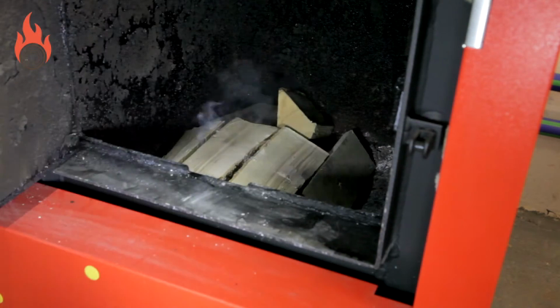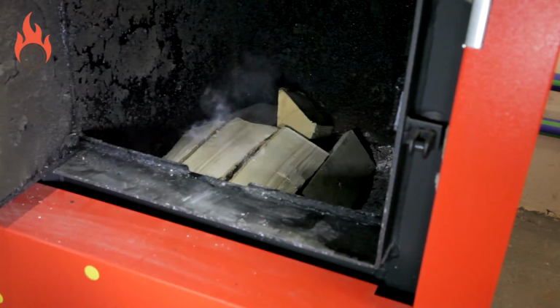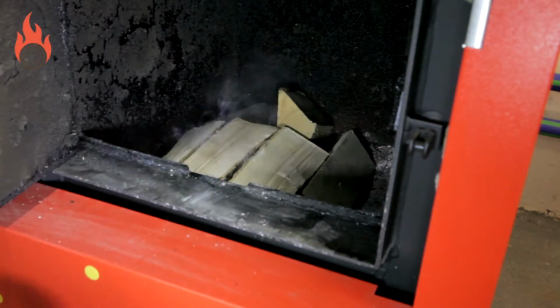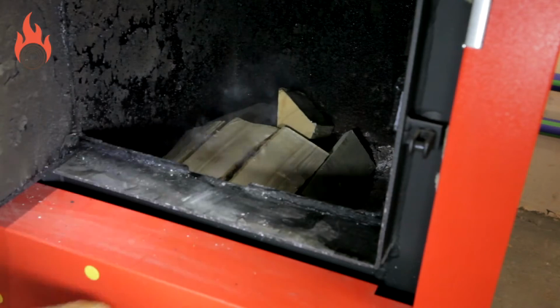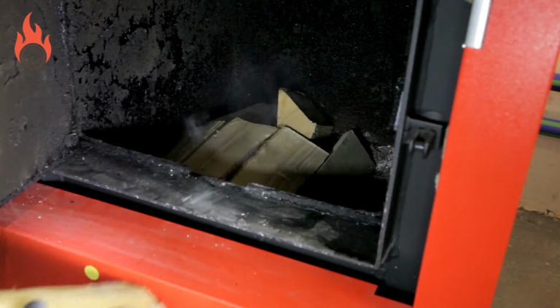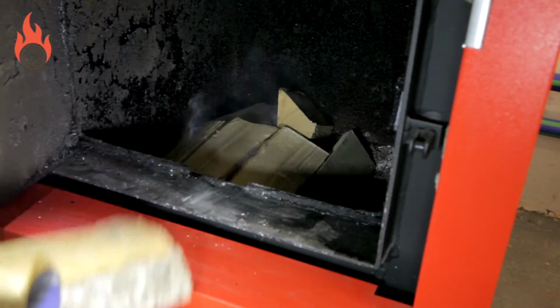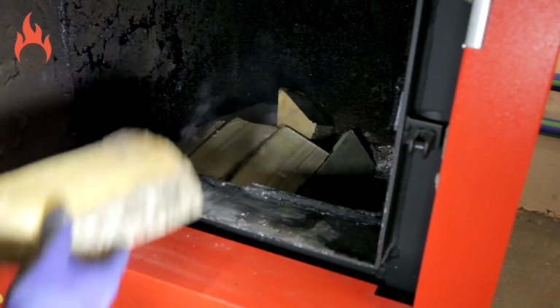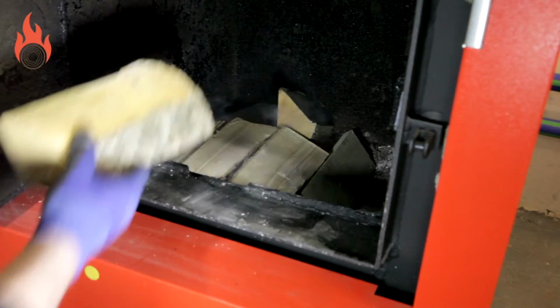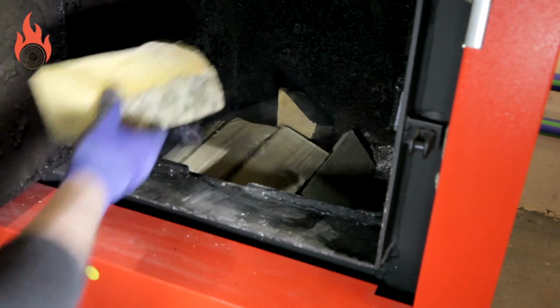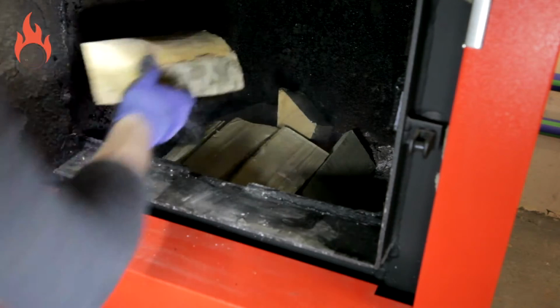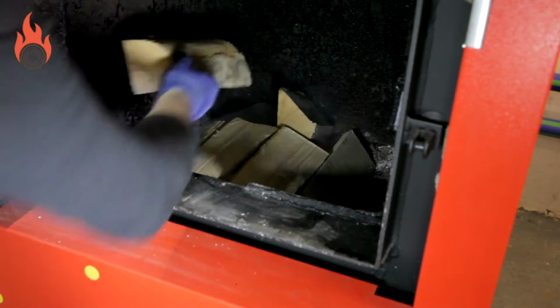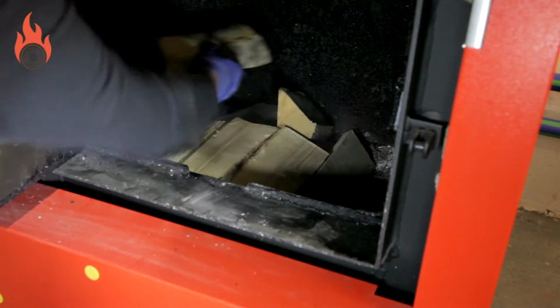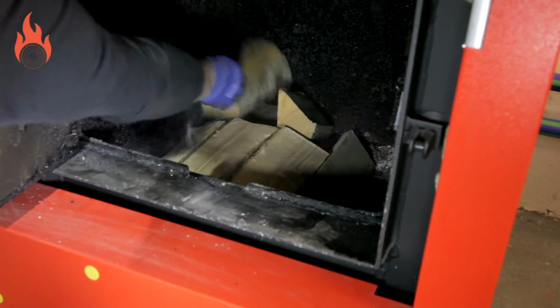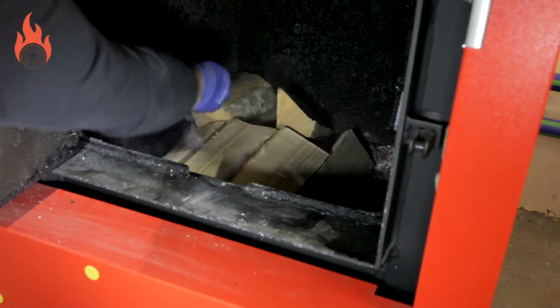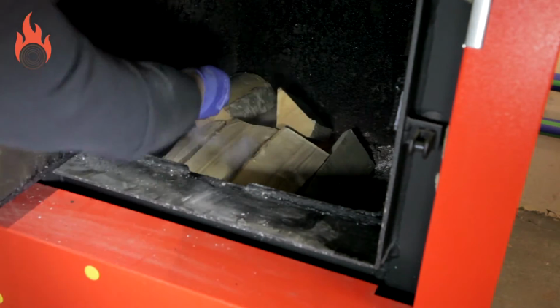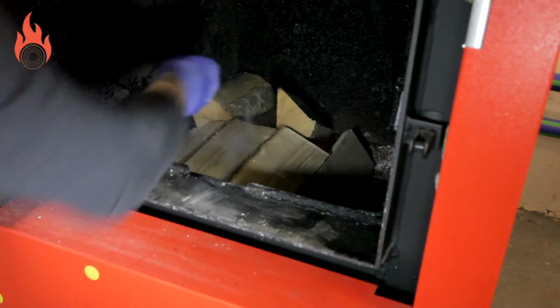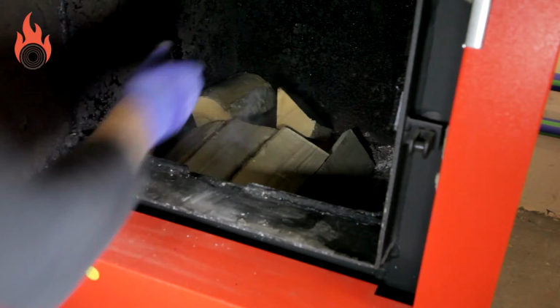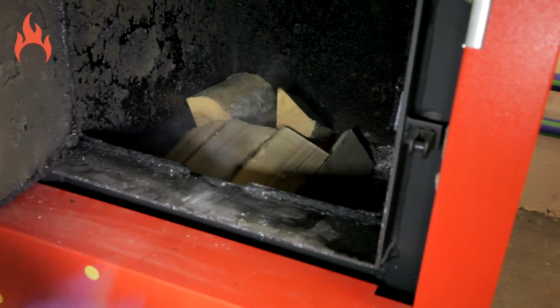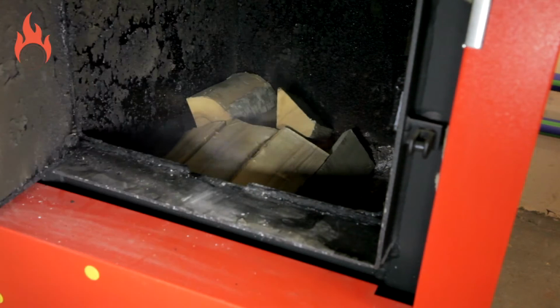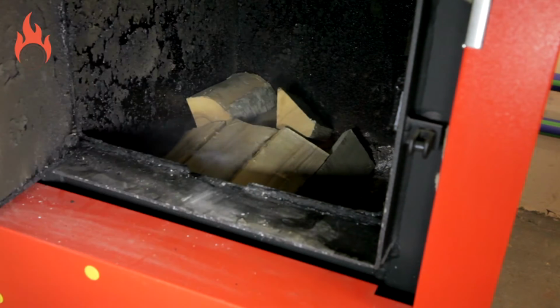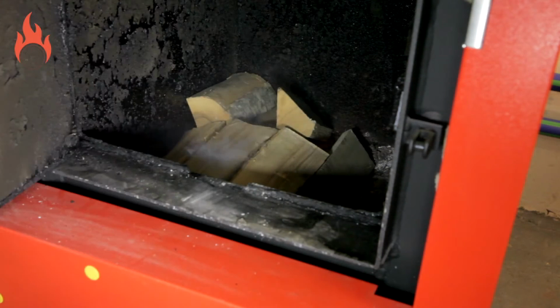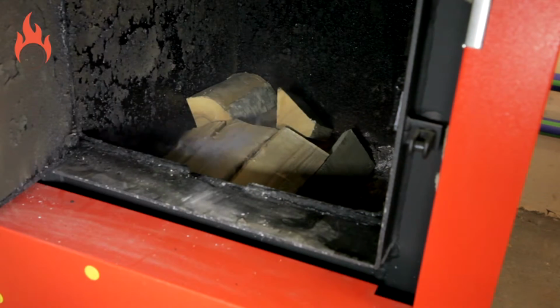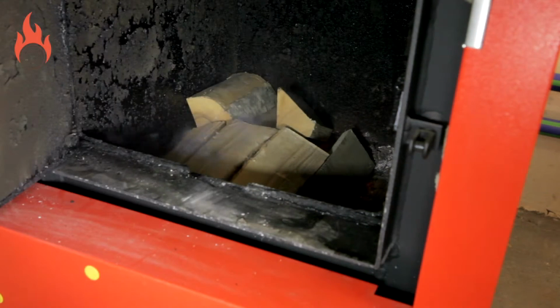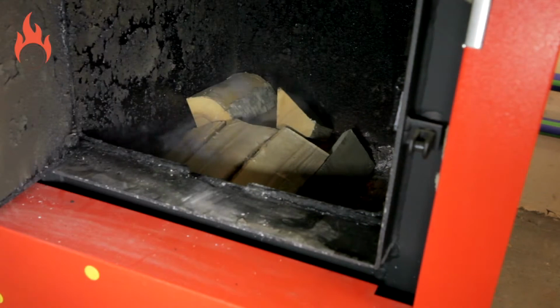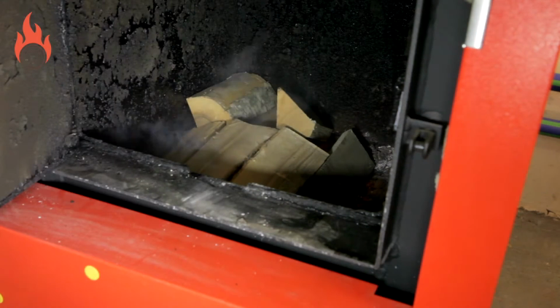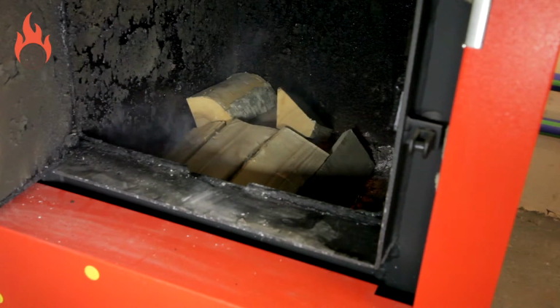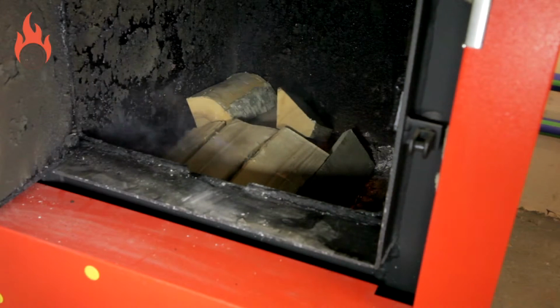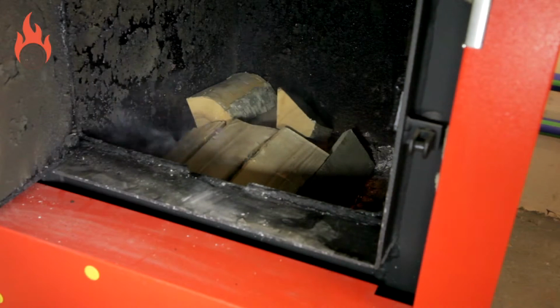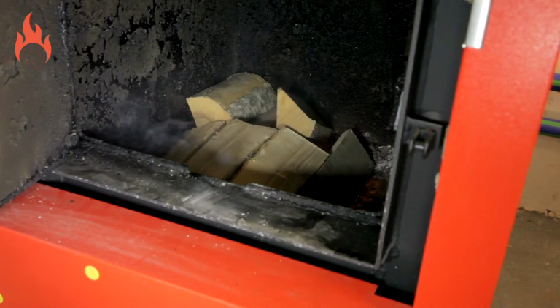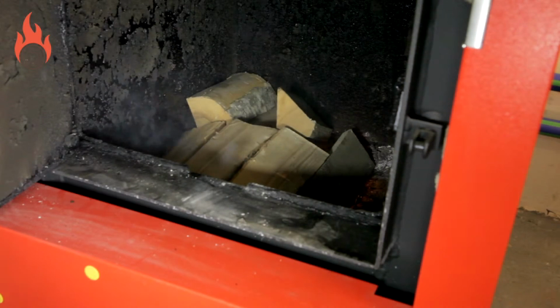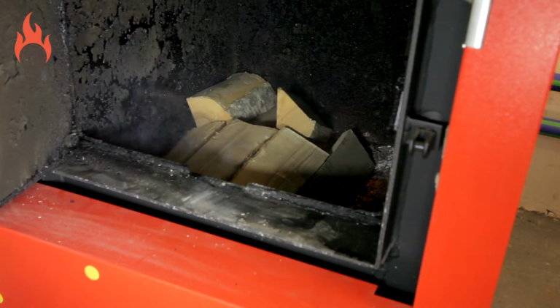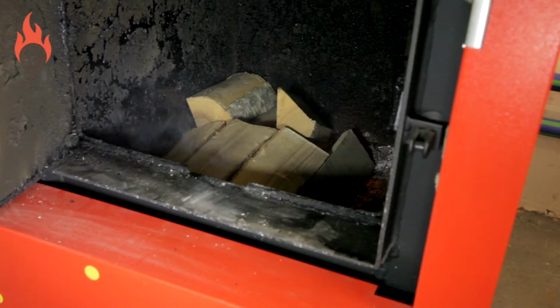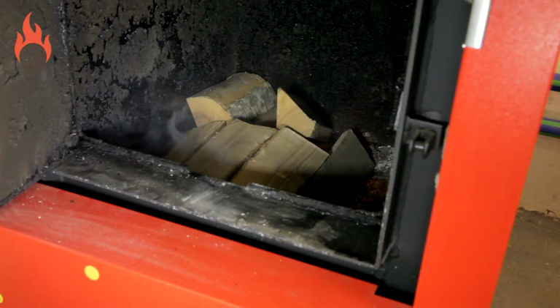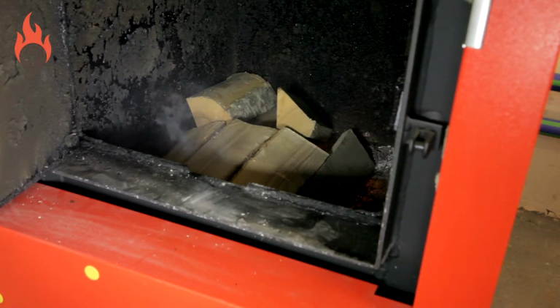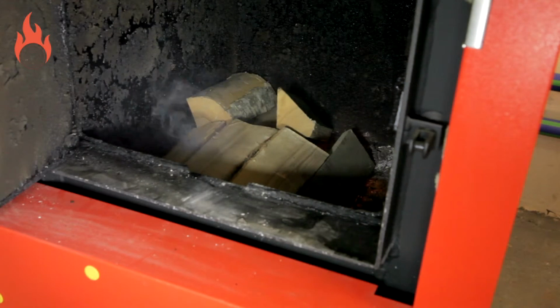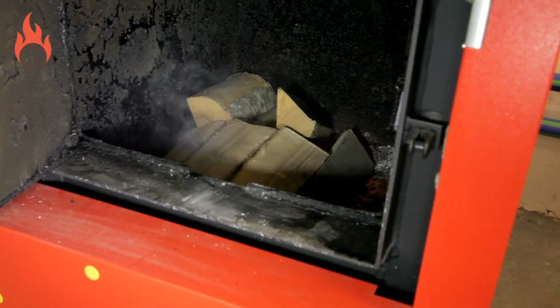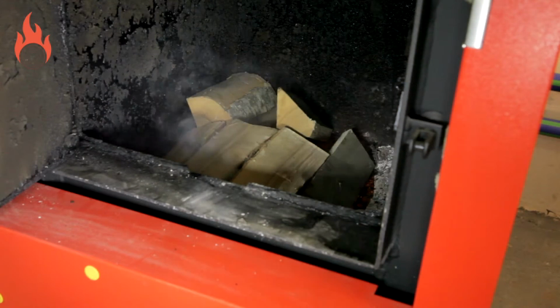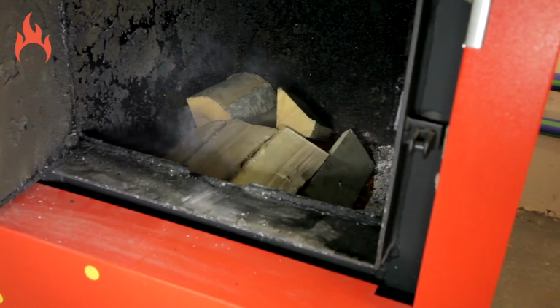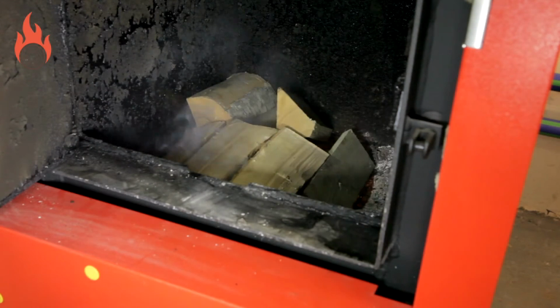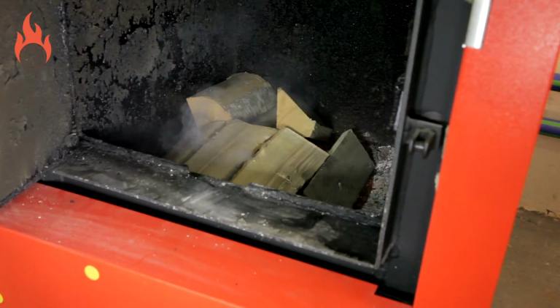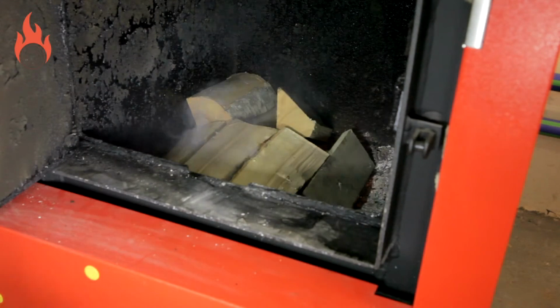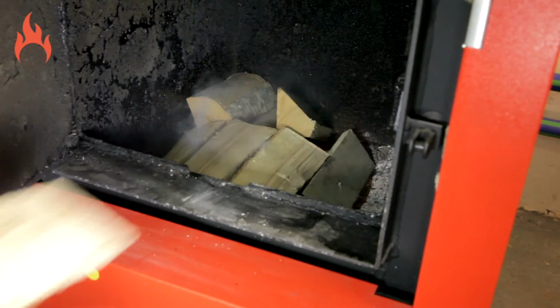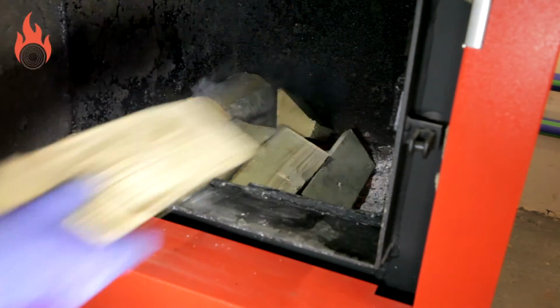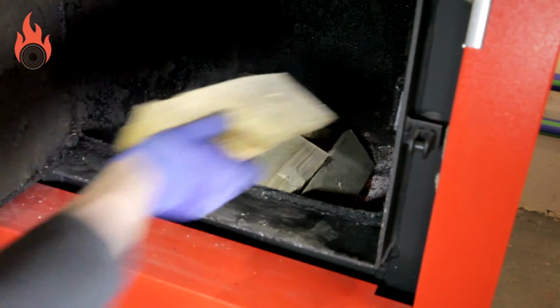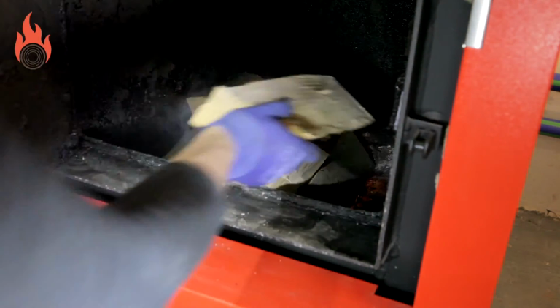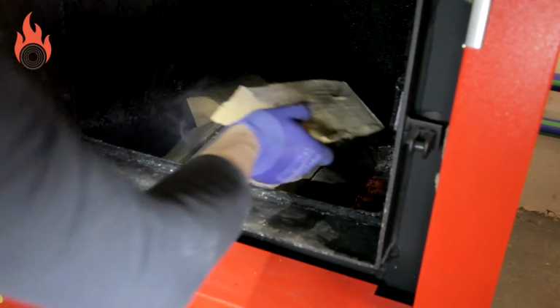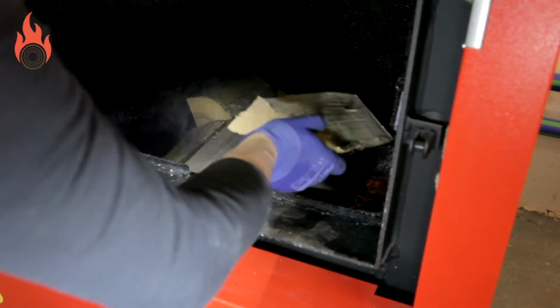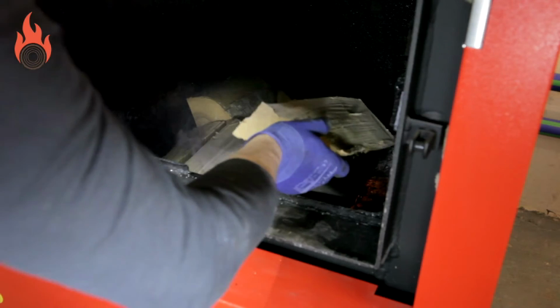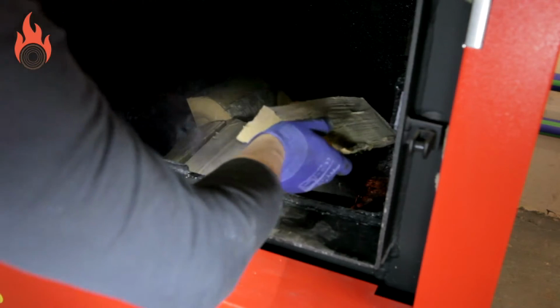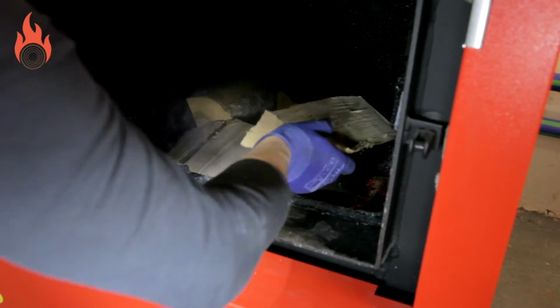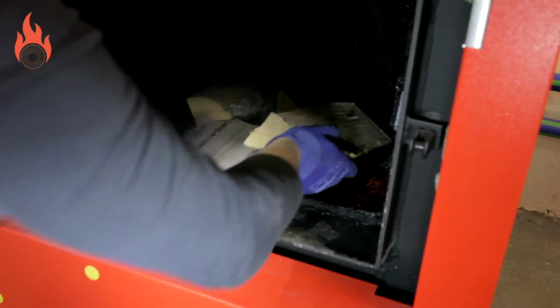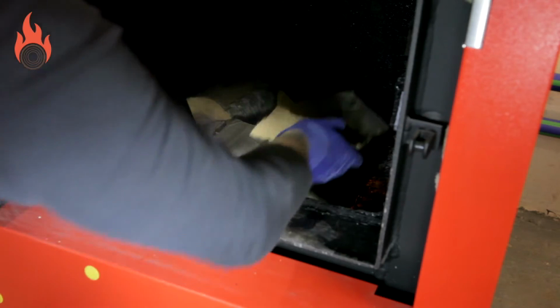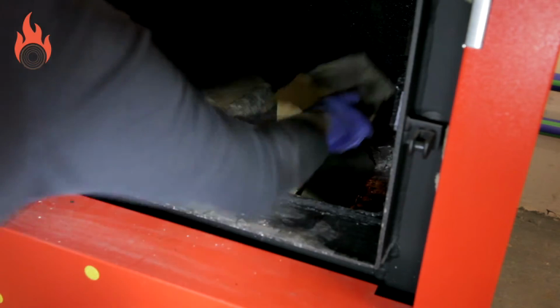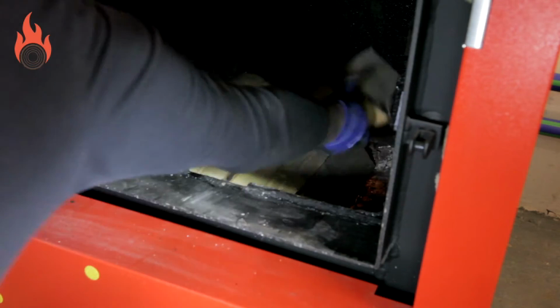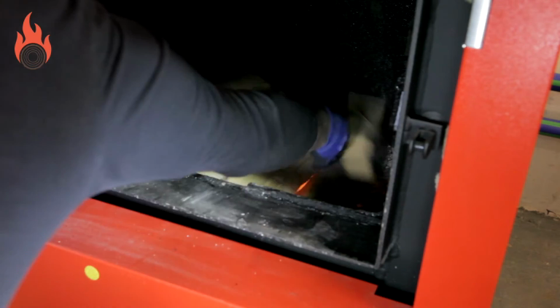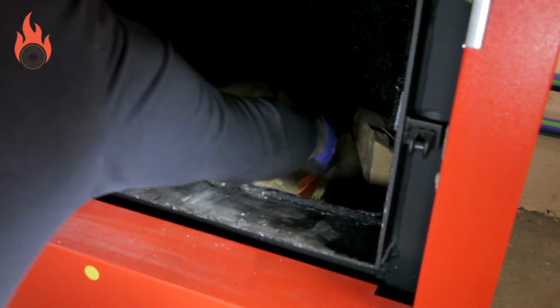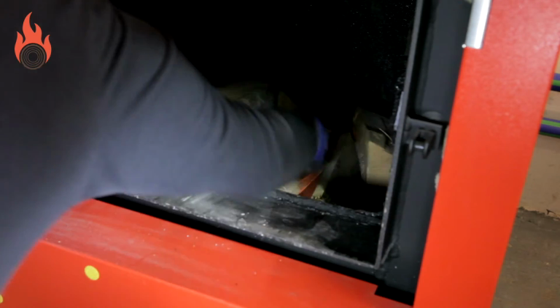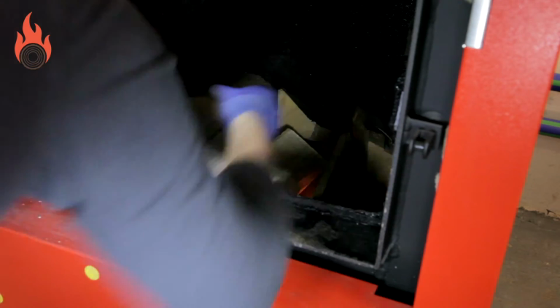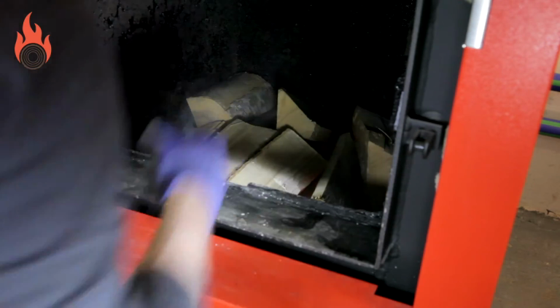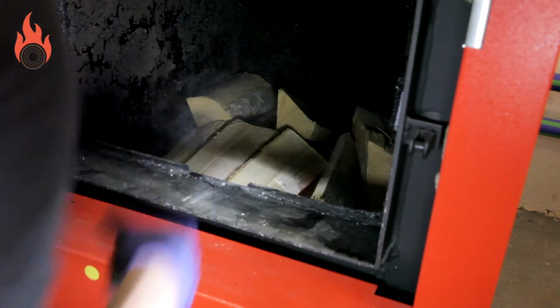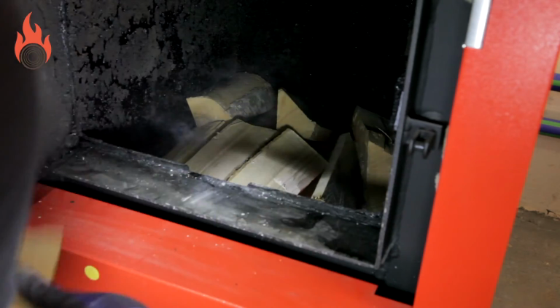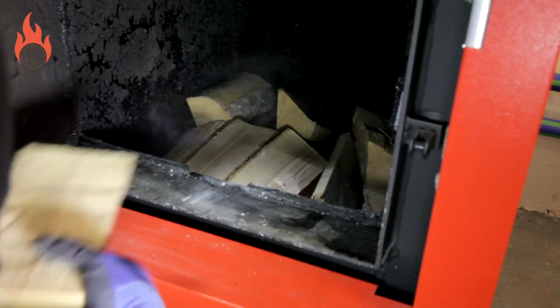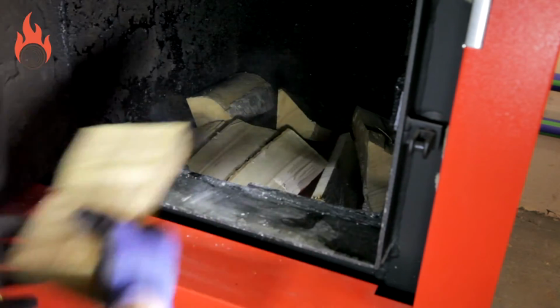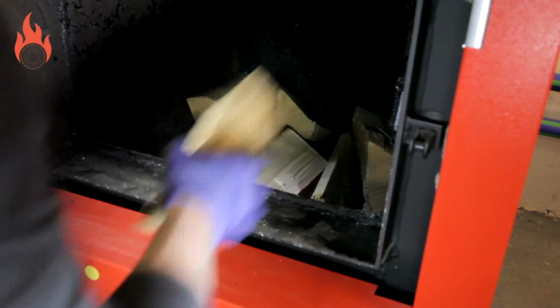Only one oversized log or stump can be placed in the top layer, but no more. Please note it may take two firings to completely burn this.